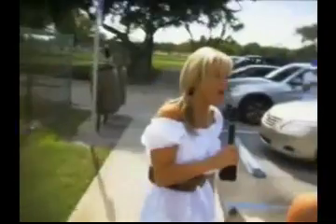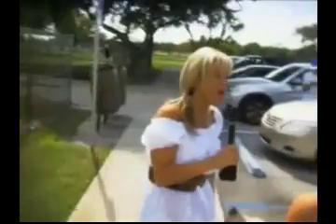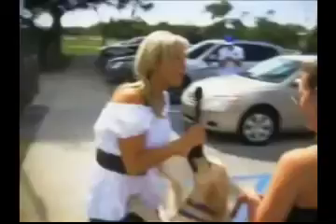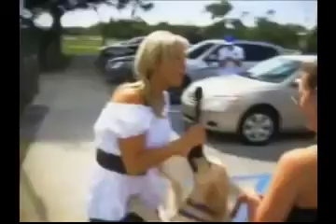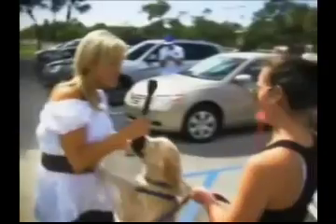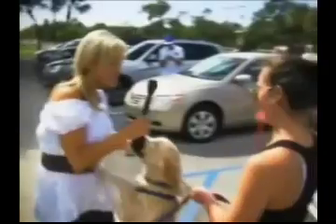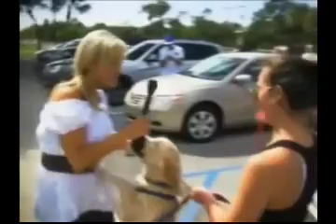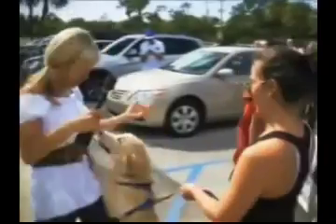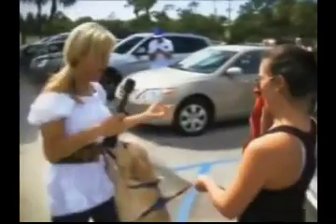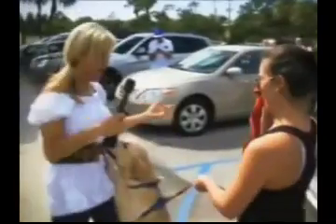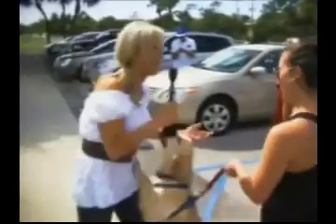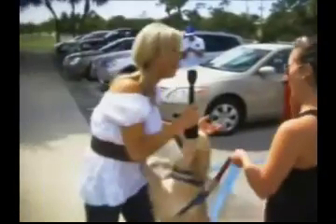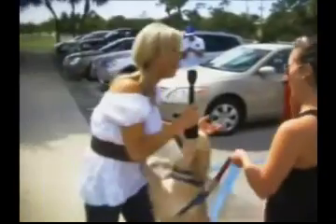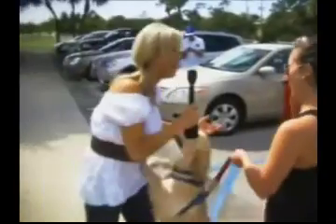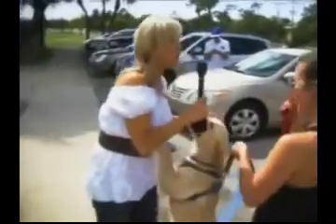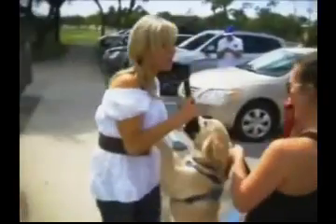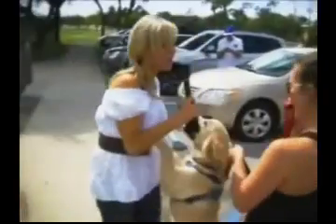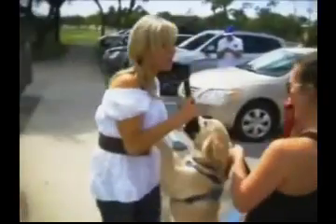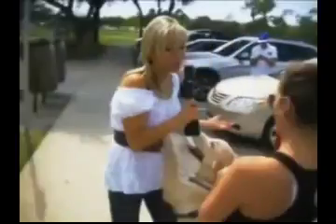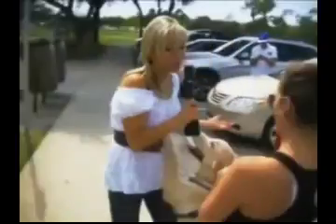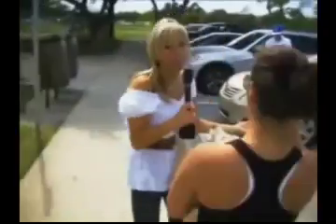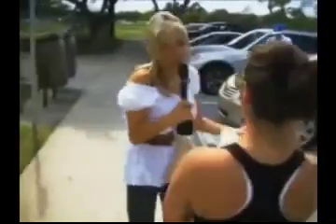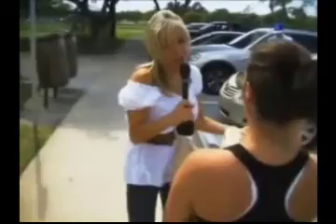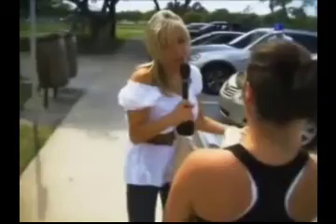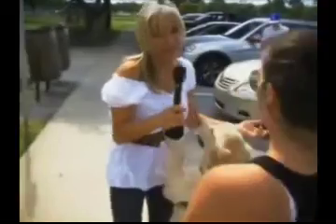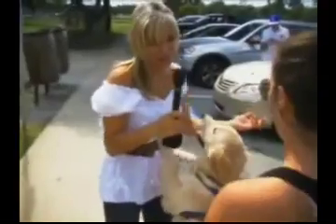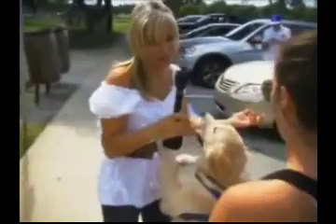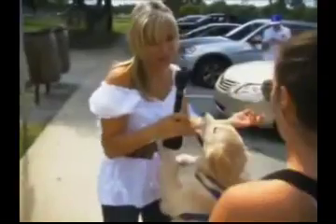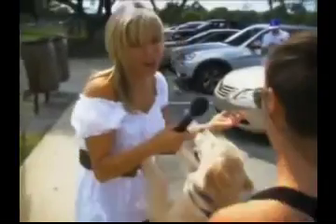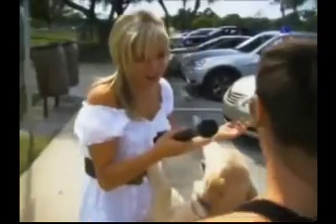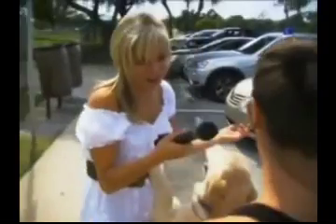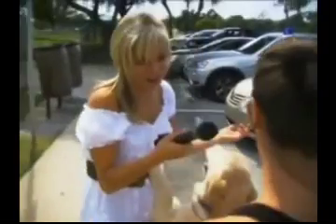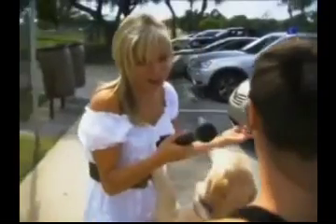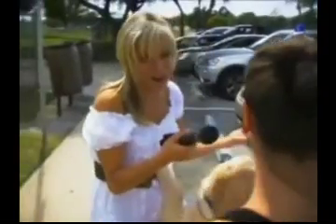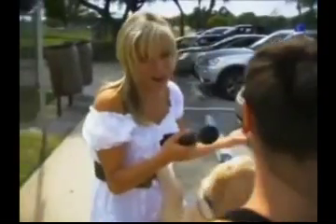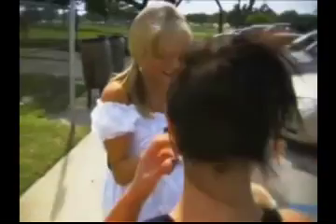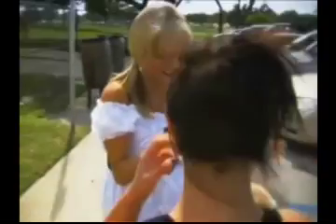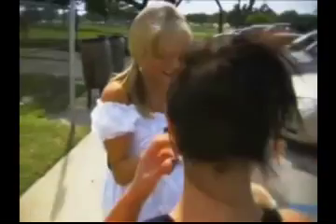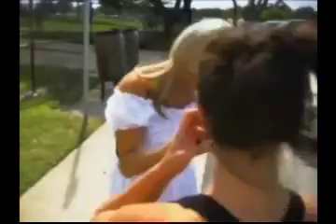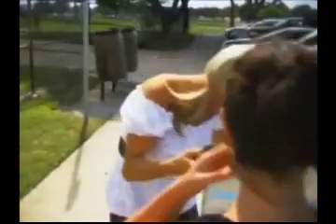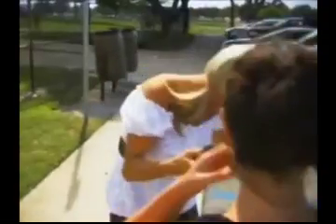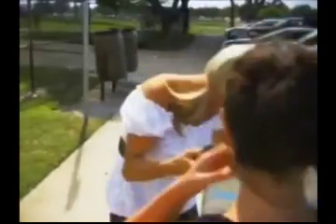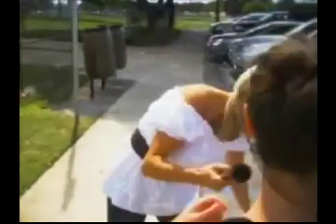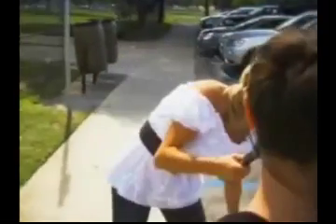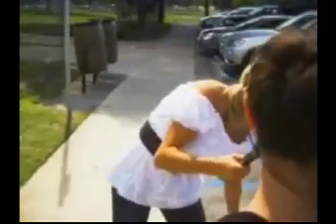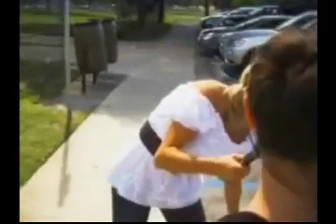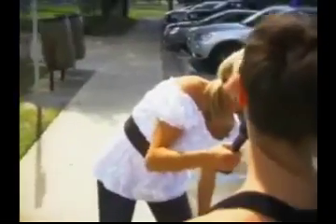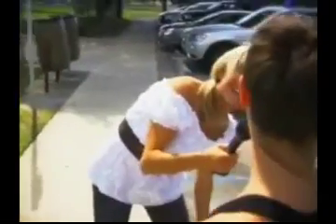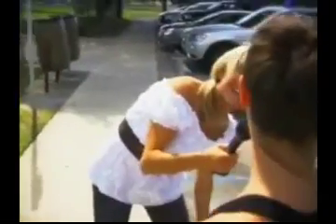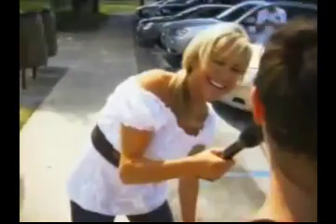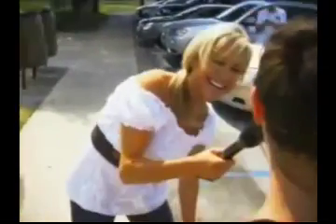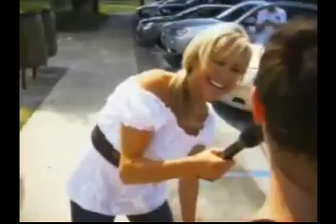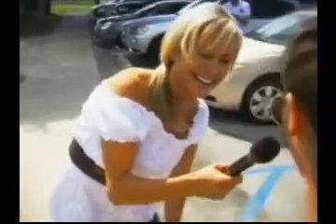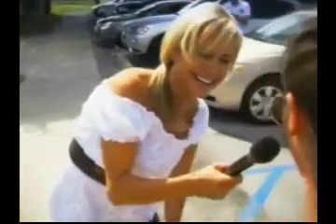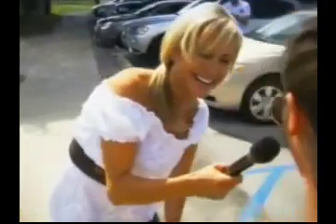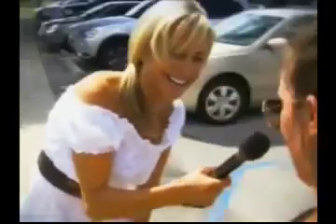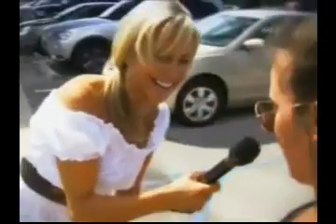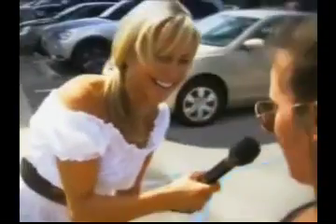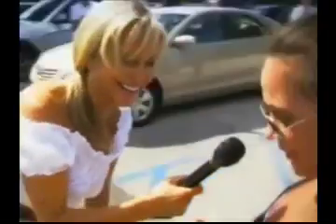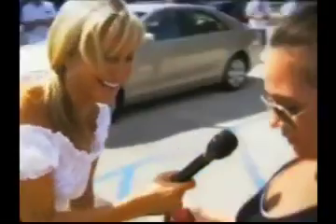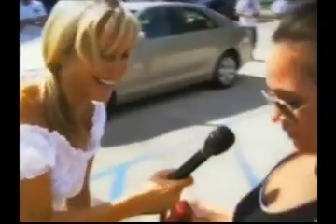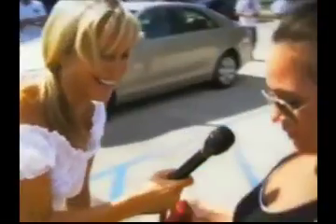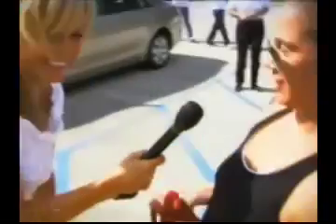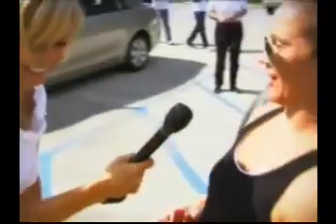What kind of problems do you have with your dog? He walks me. I don't walk him, that's for sure.